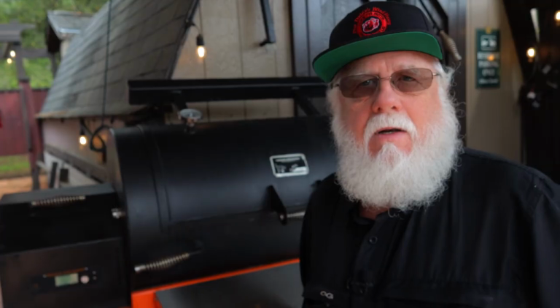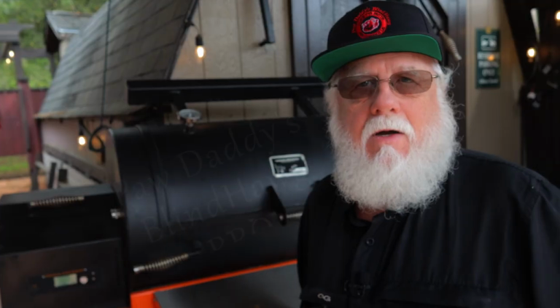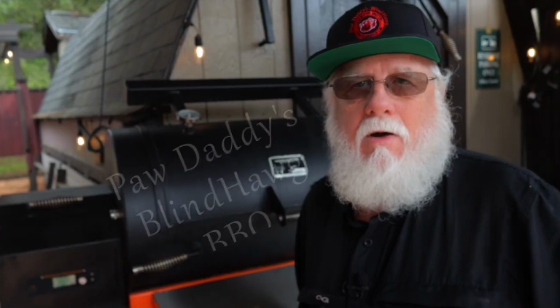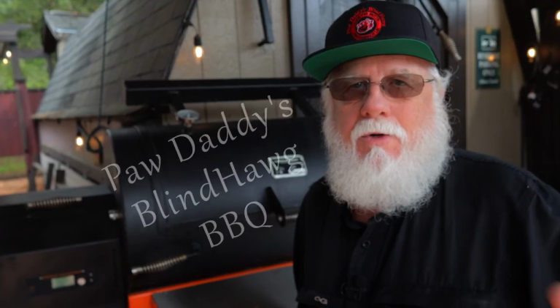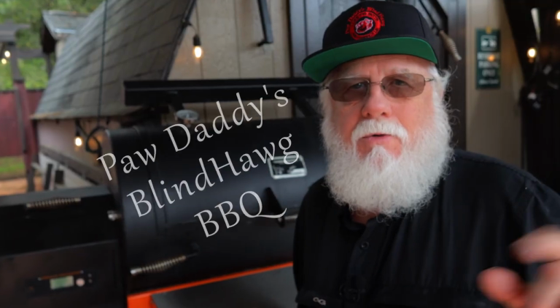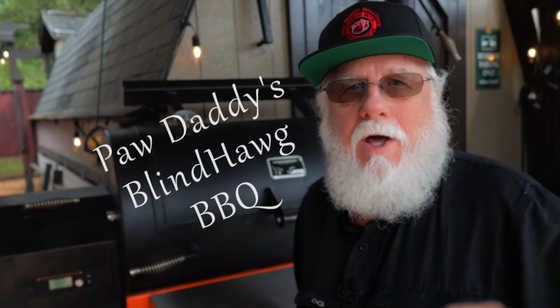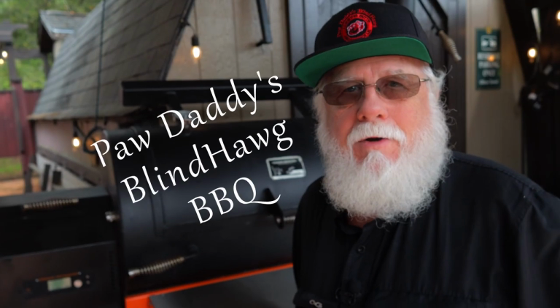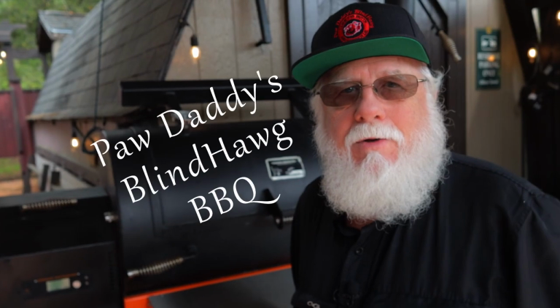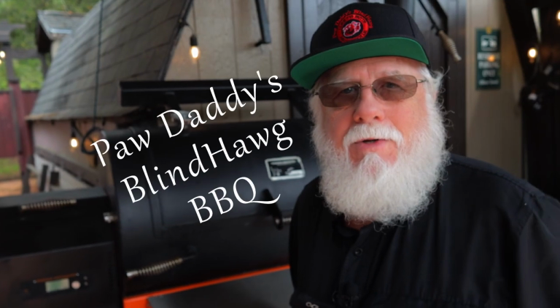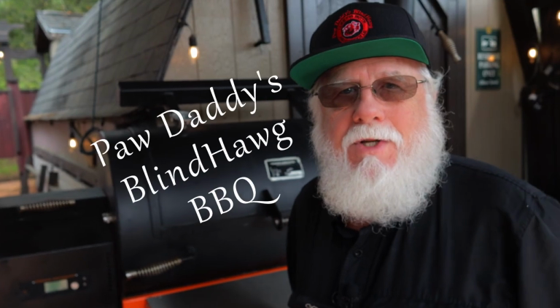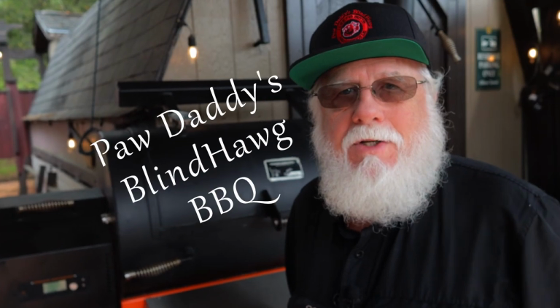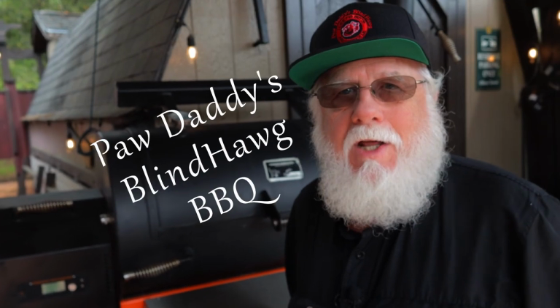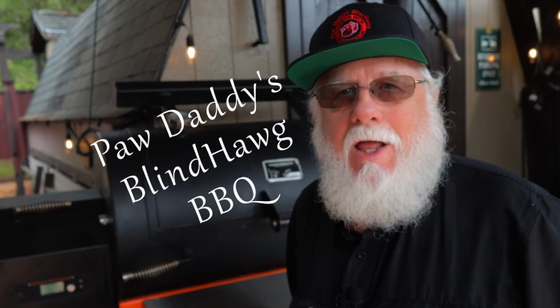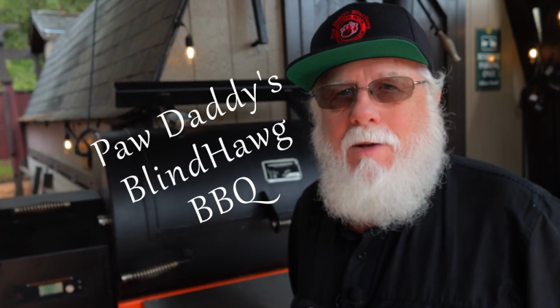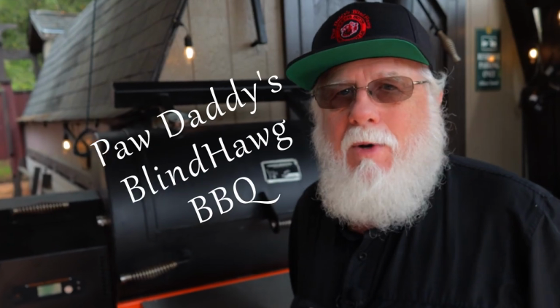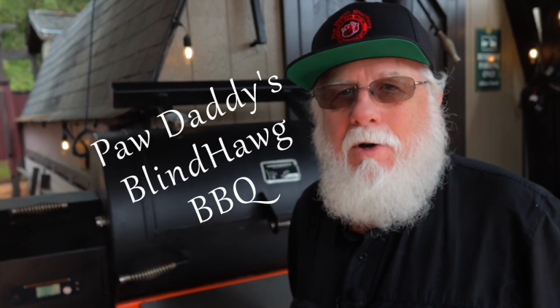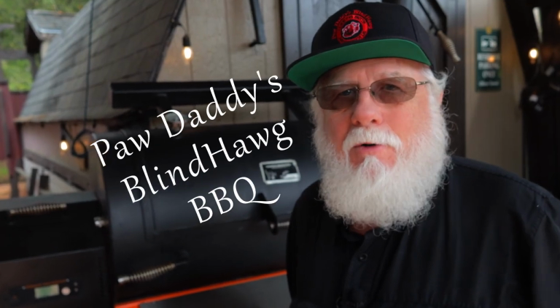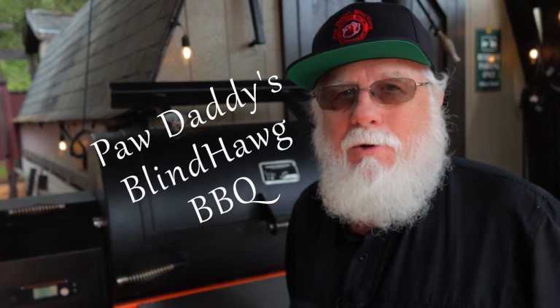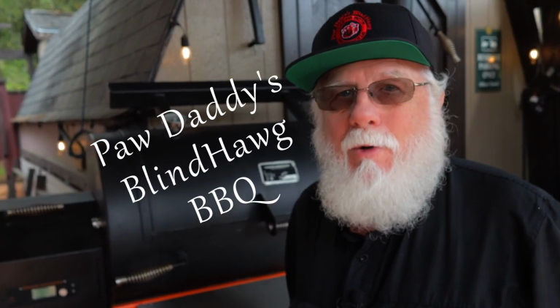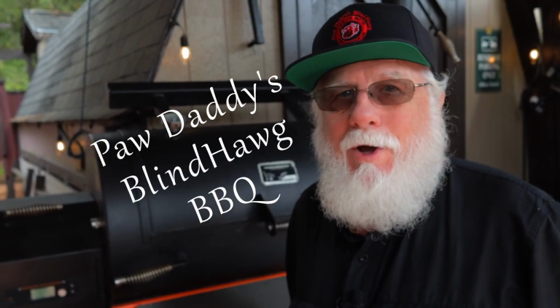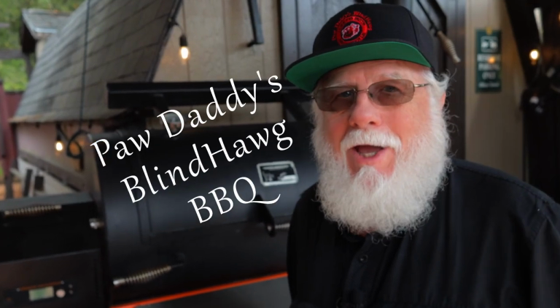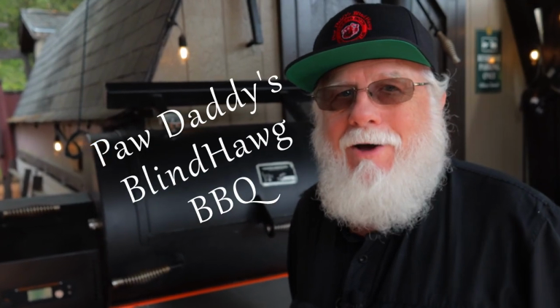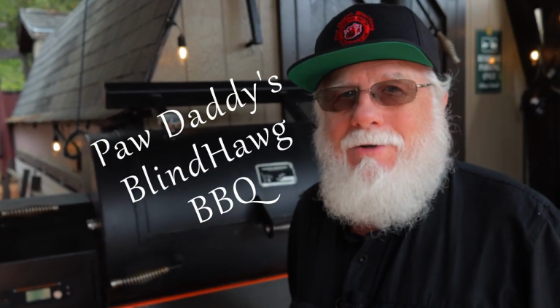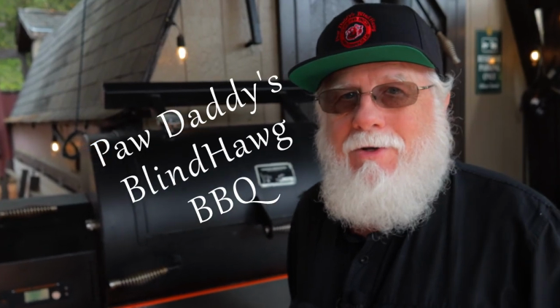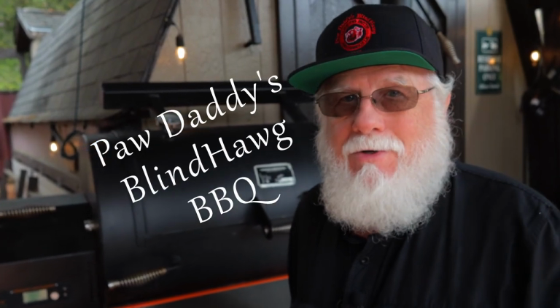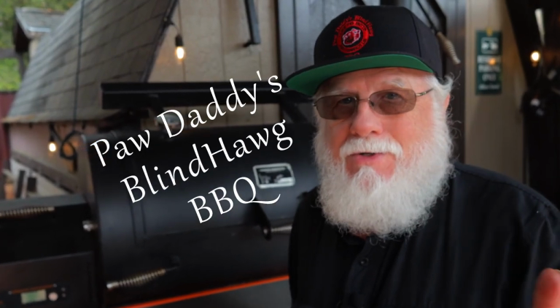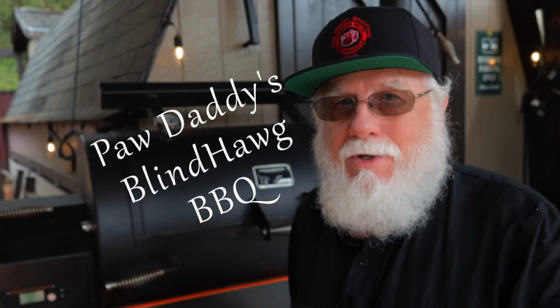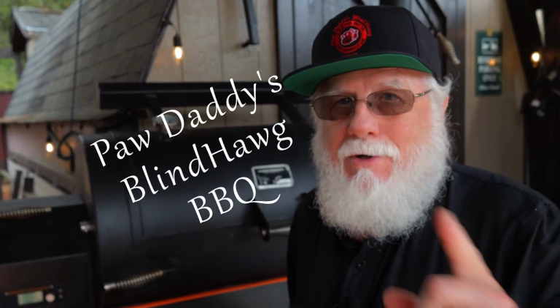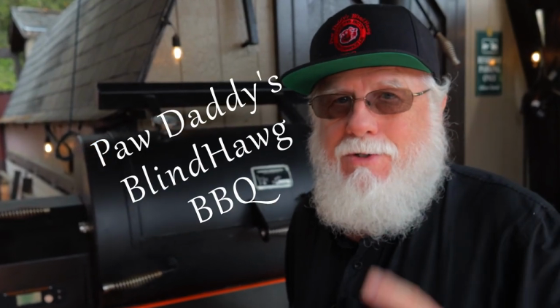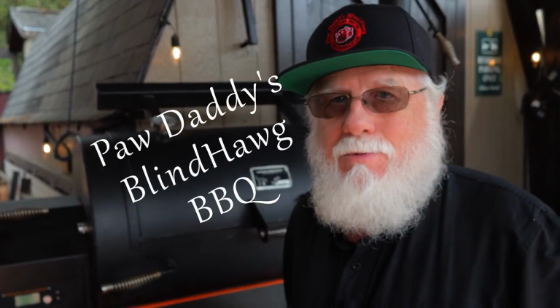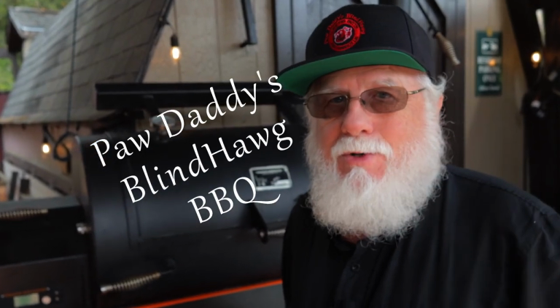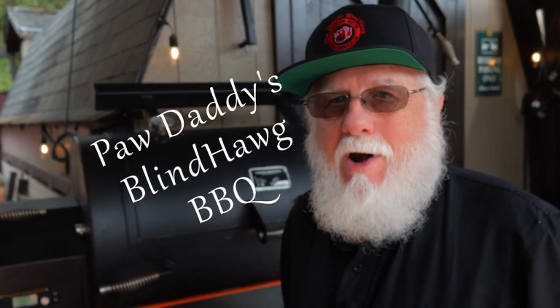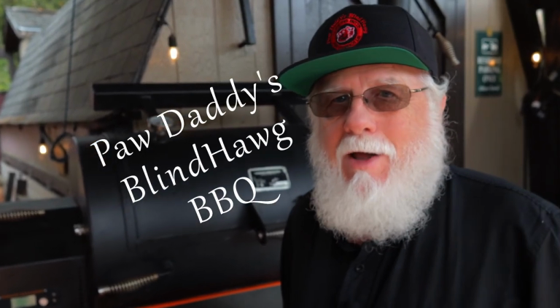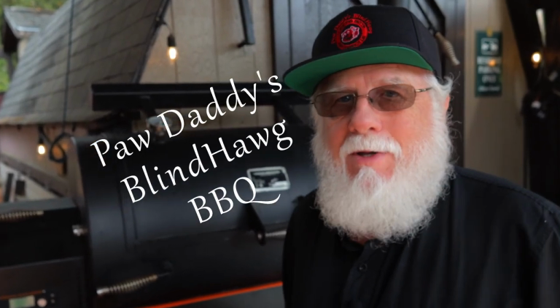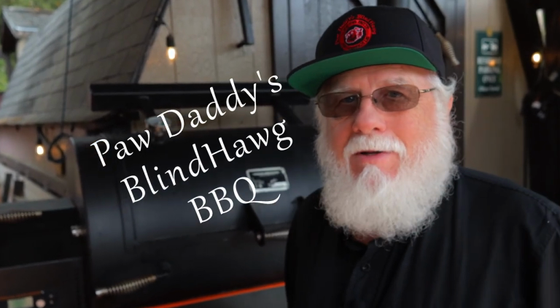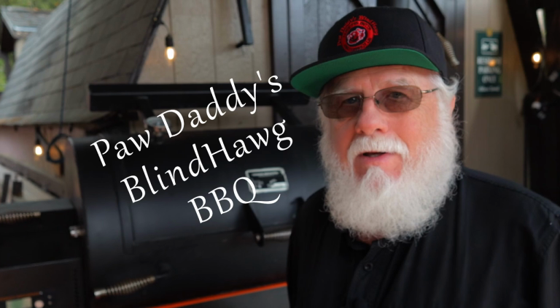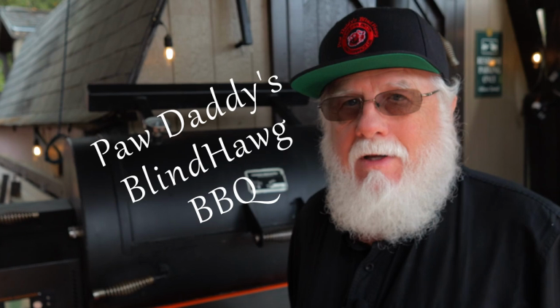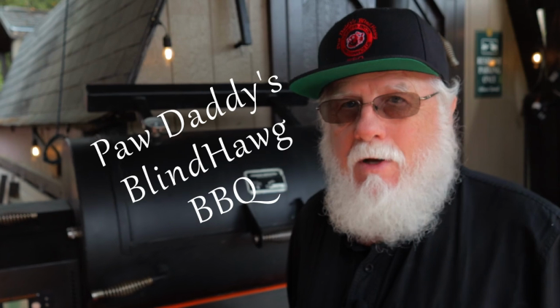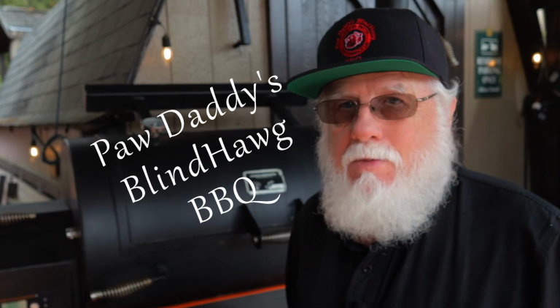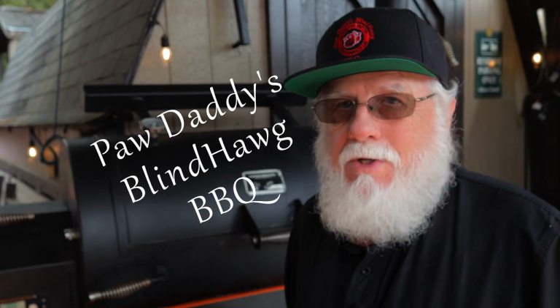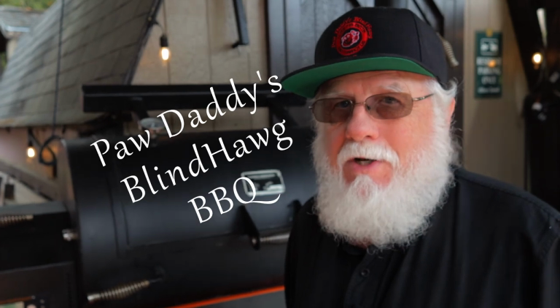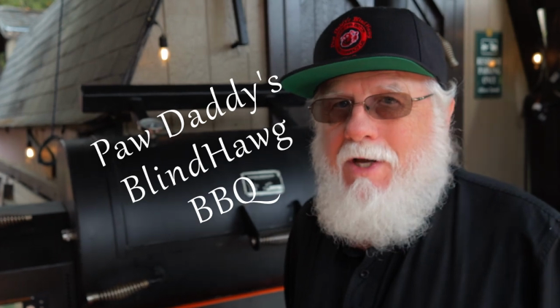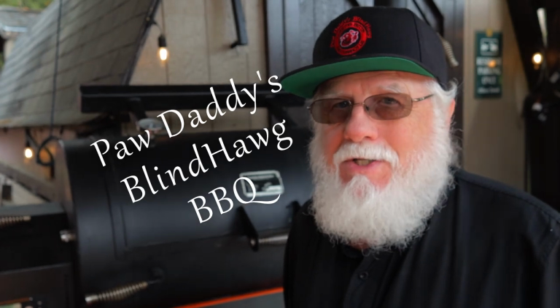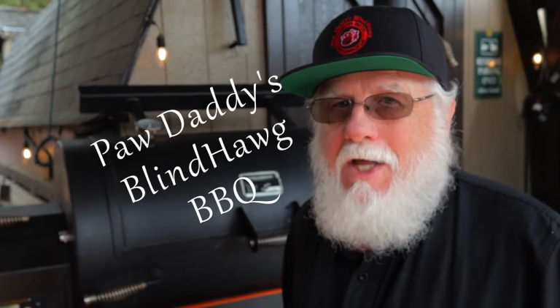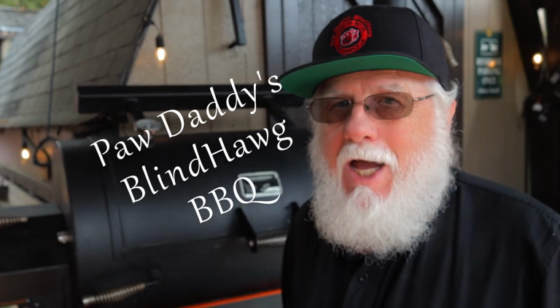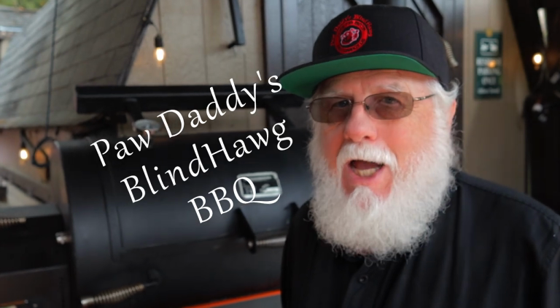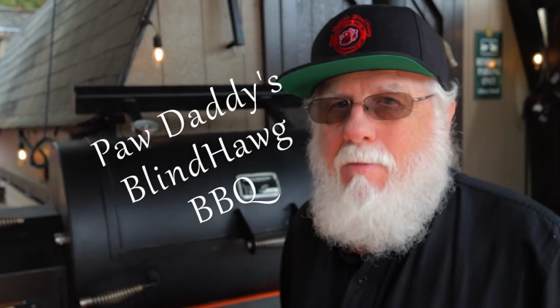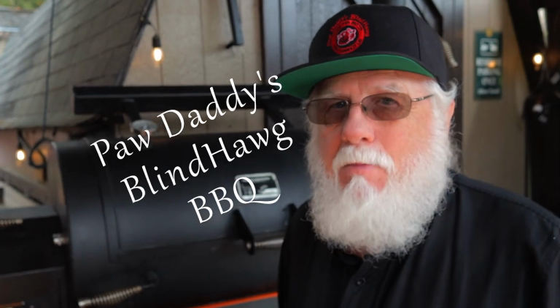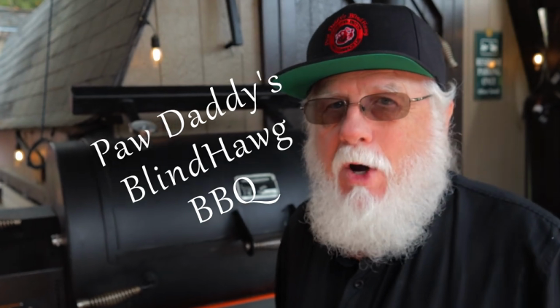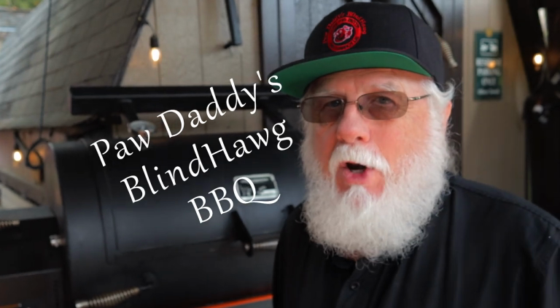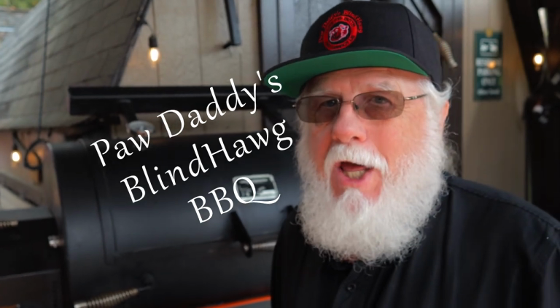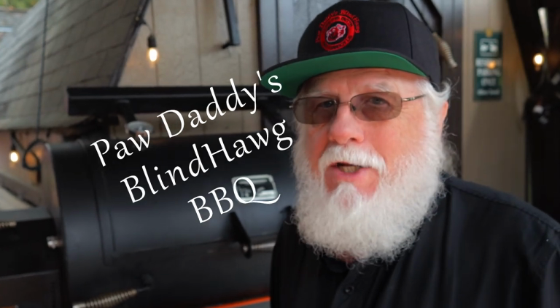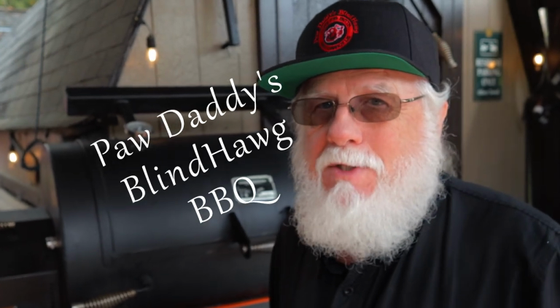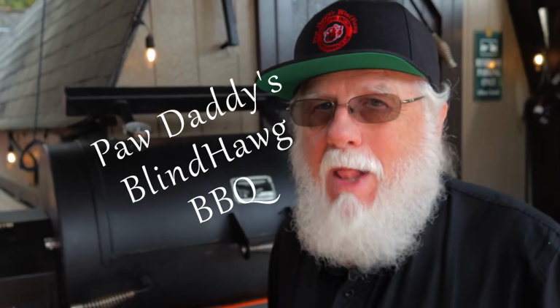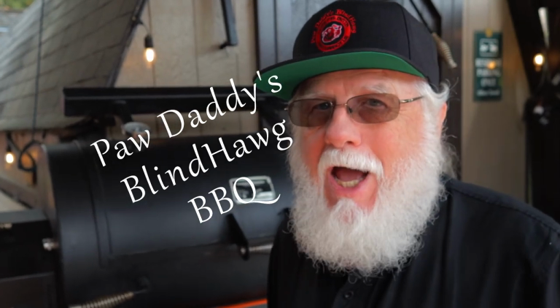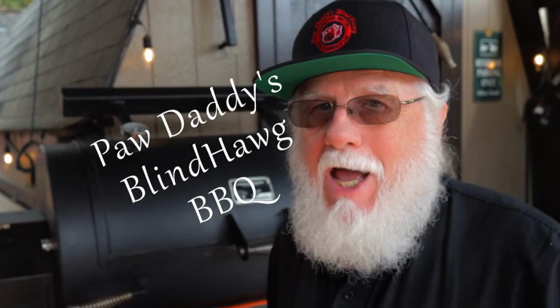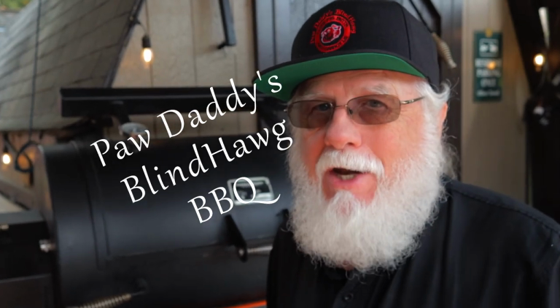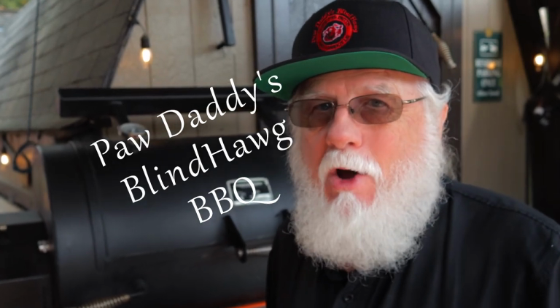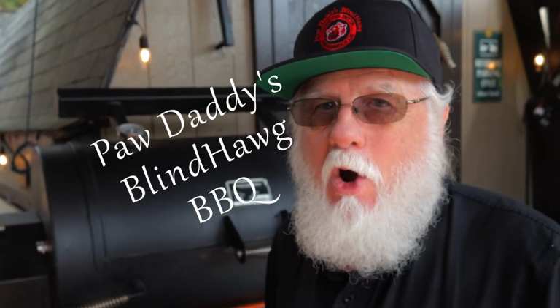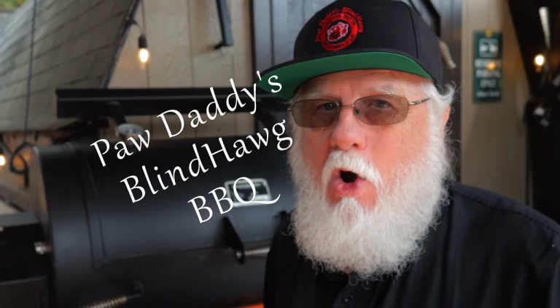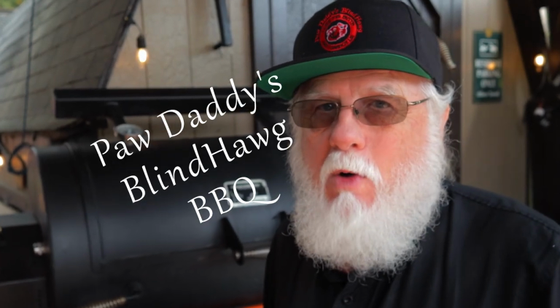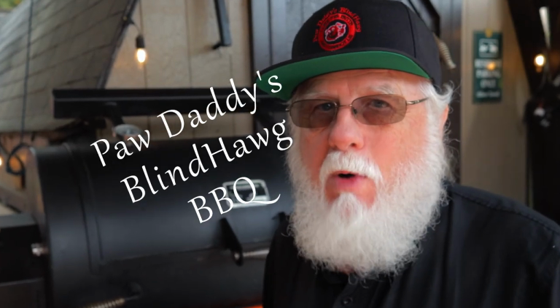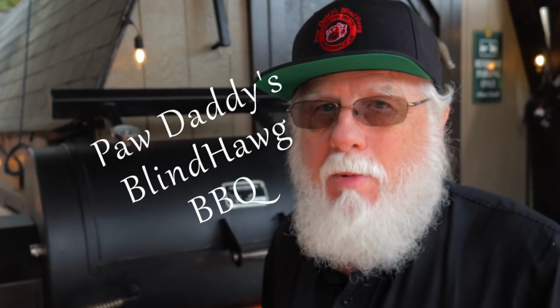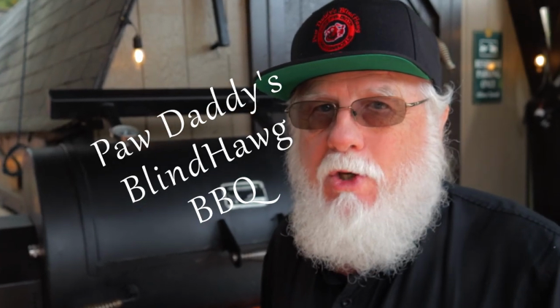All you've got to do is hit that like button on your way out, consider subscribing, and hope to see you next time at Paw Daddy's Blind Hog BBQ.